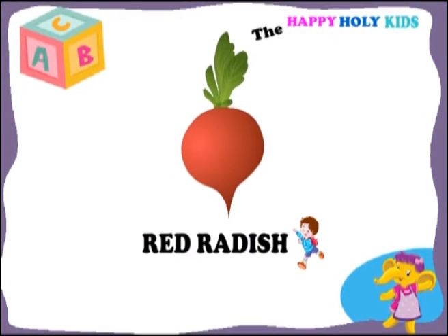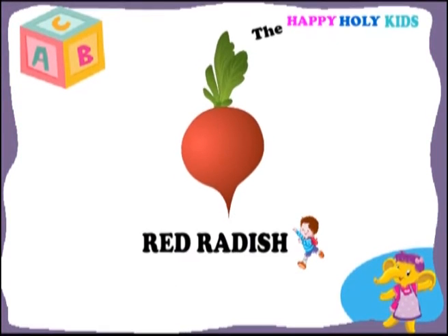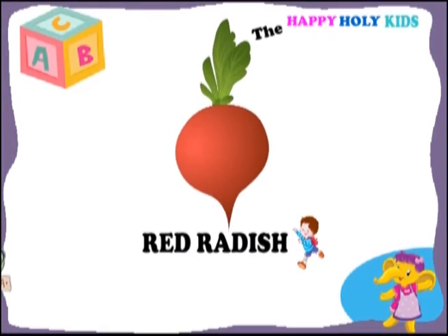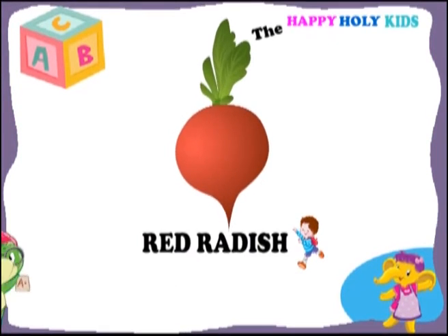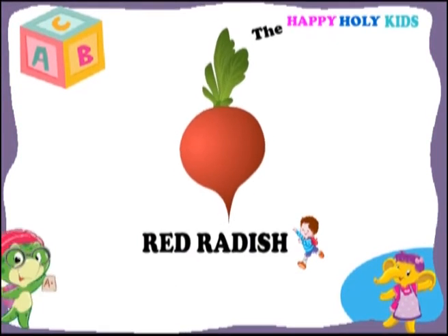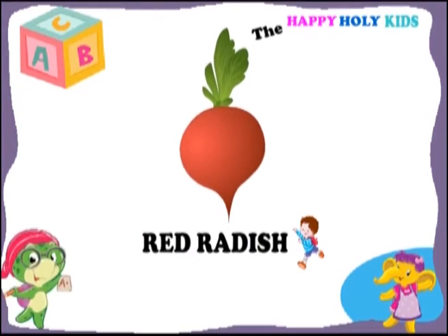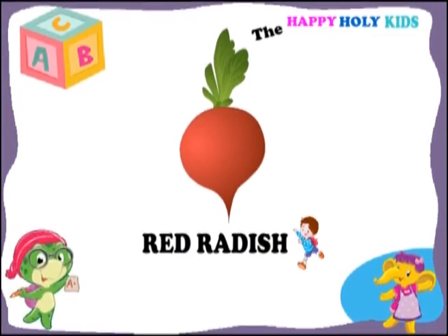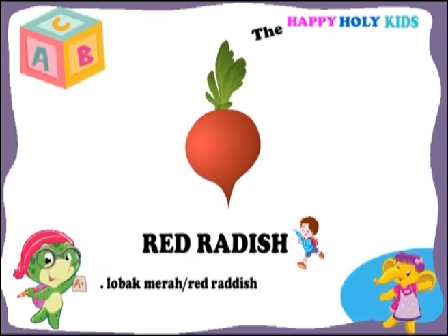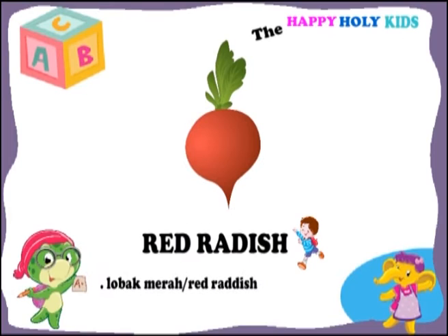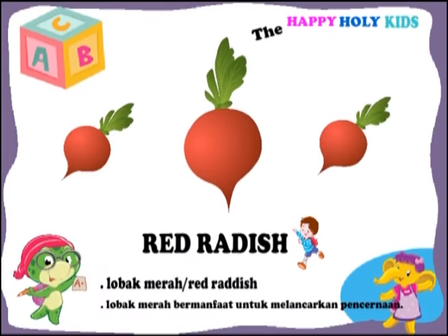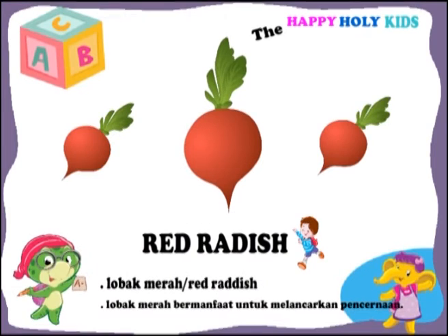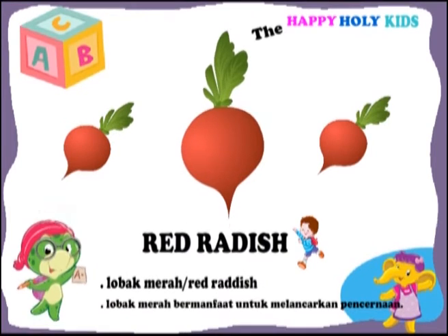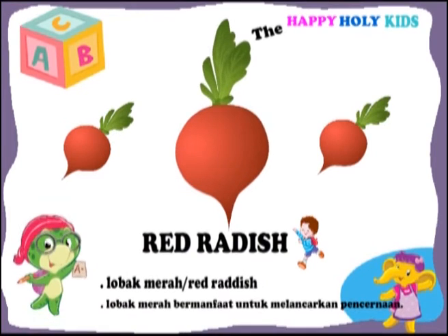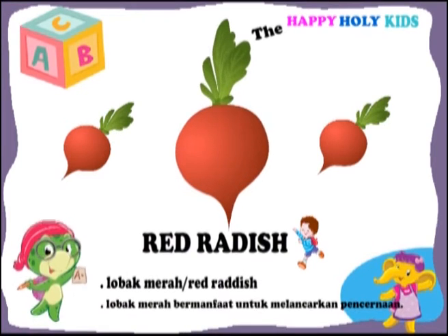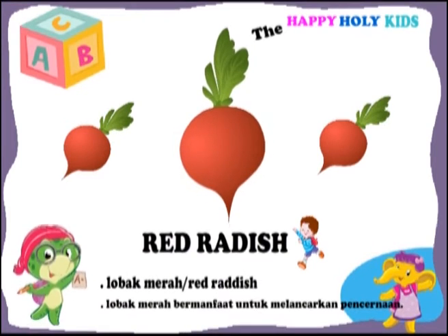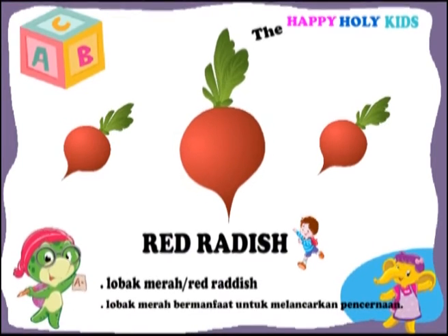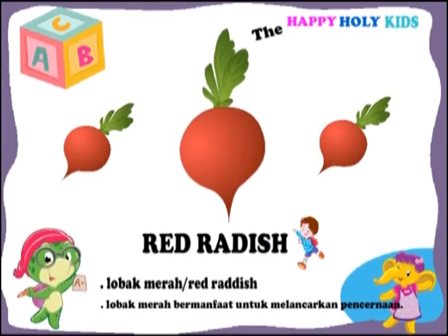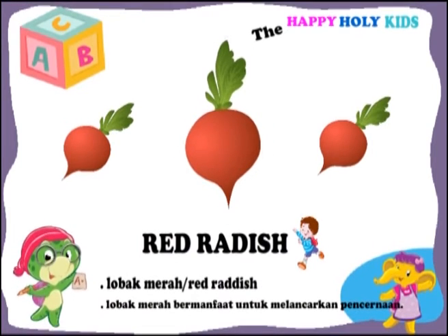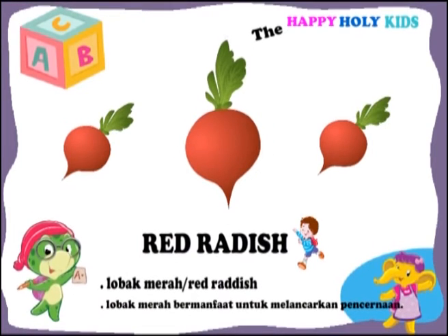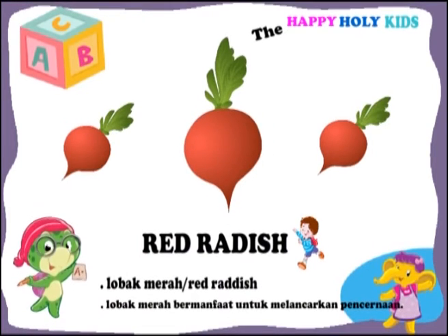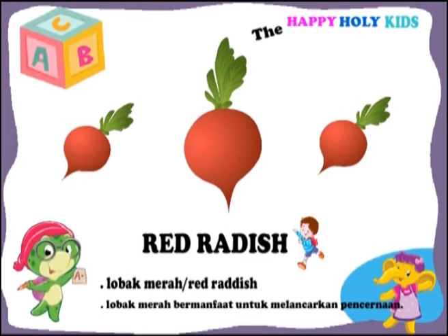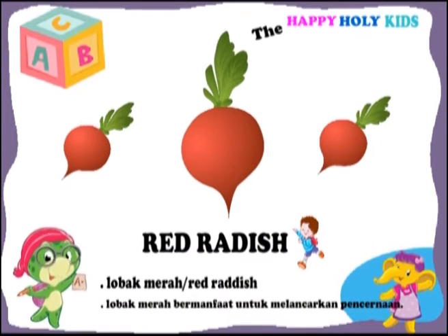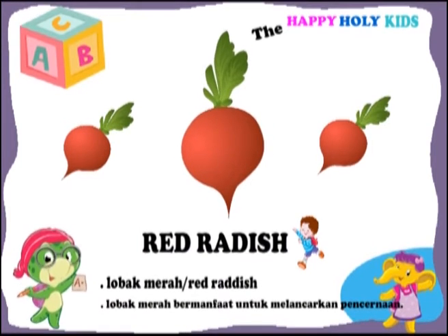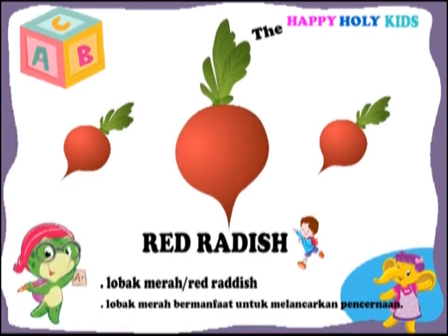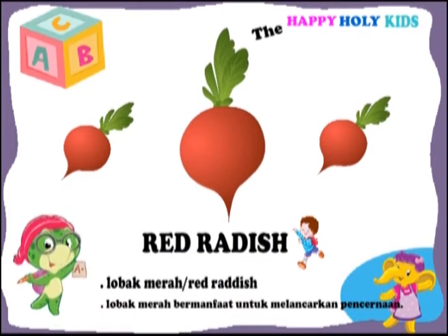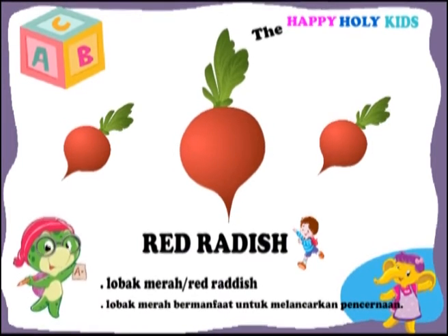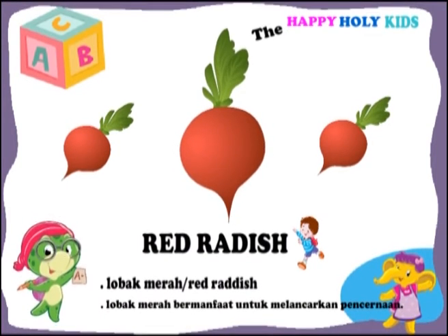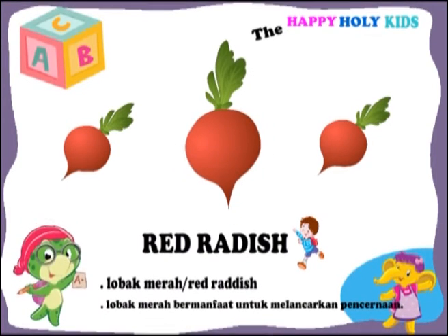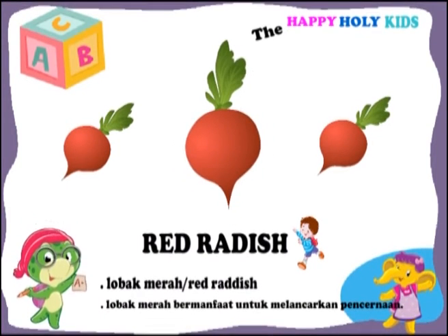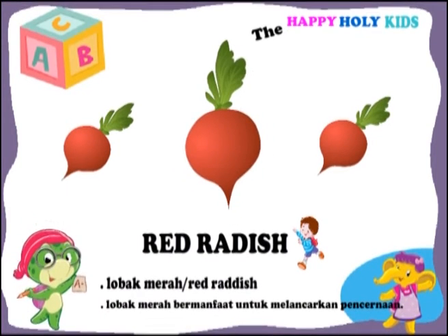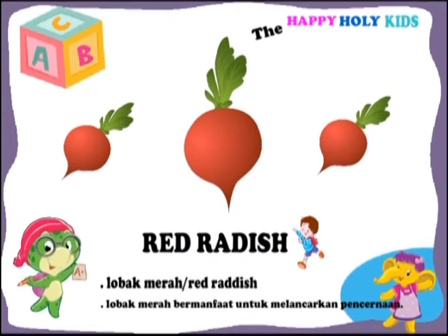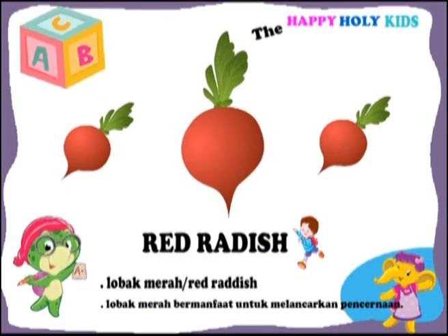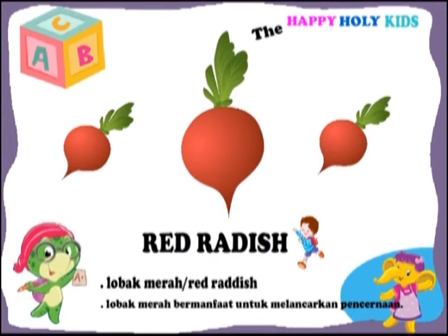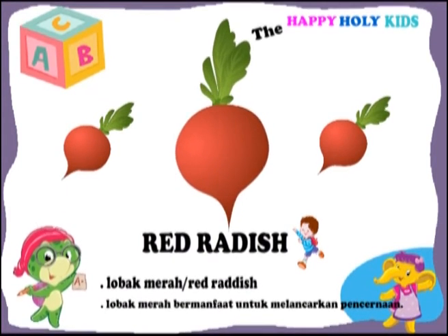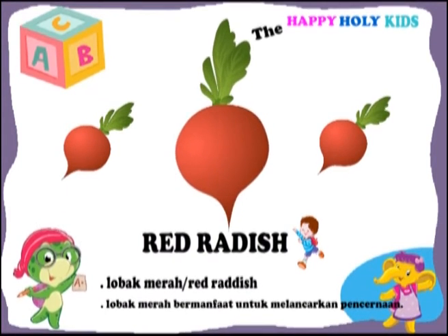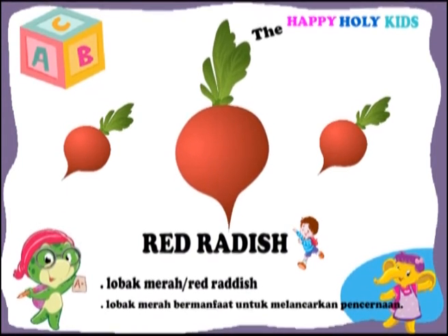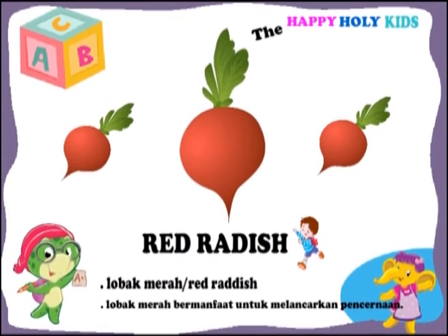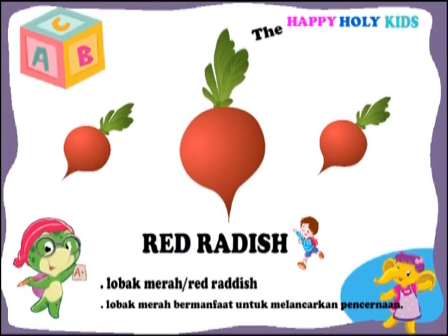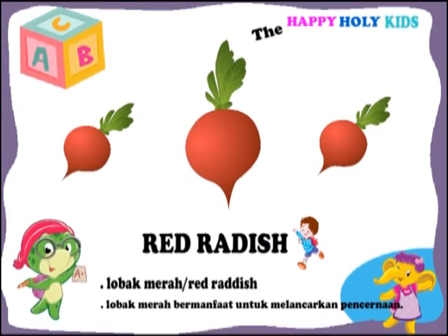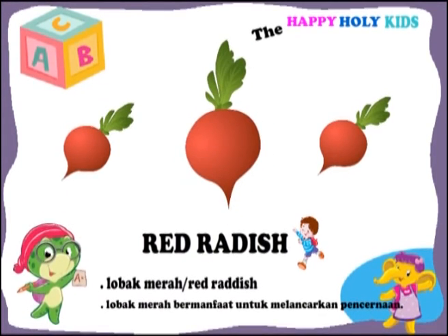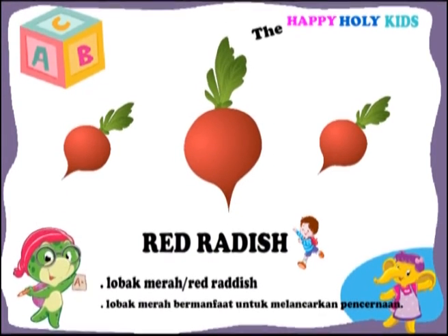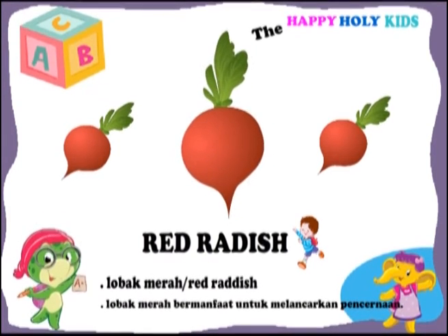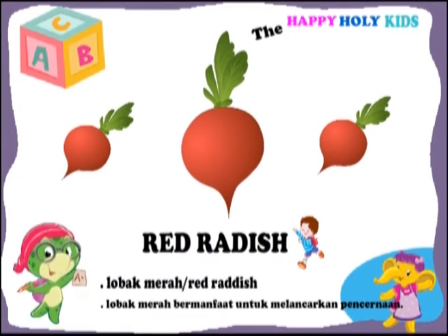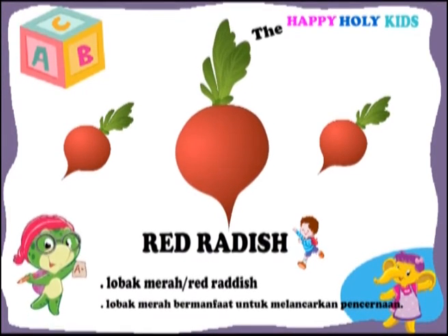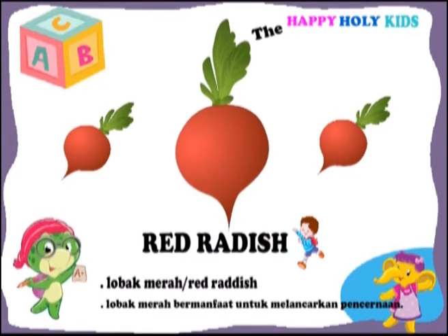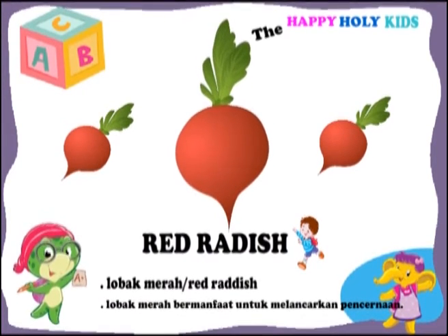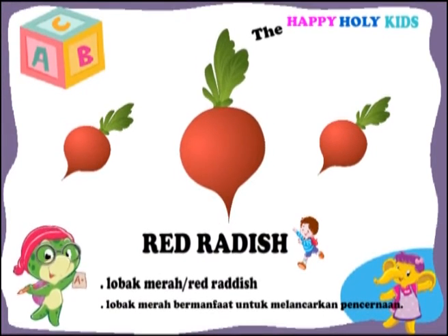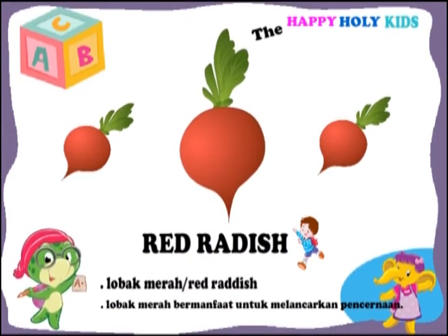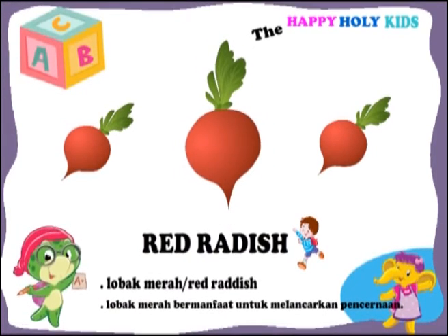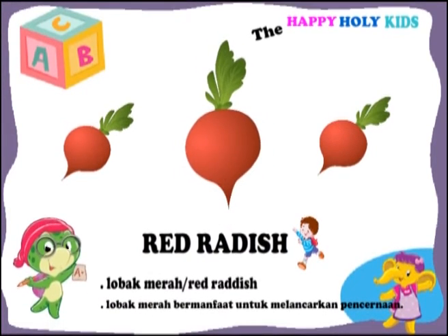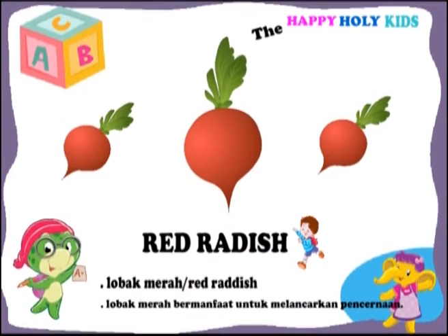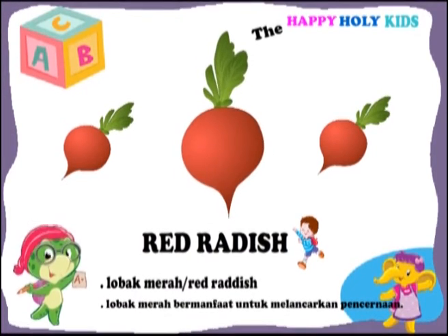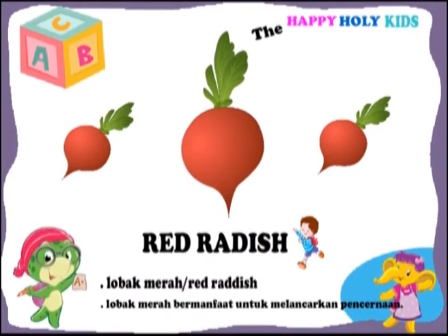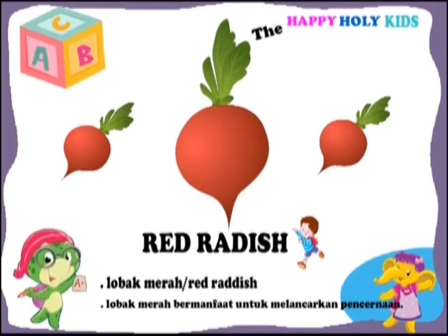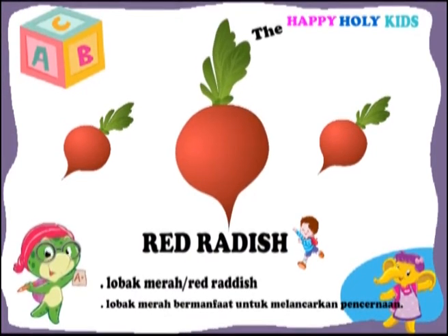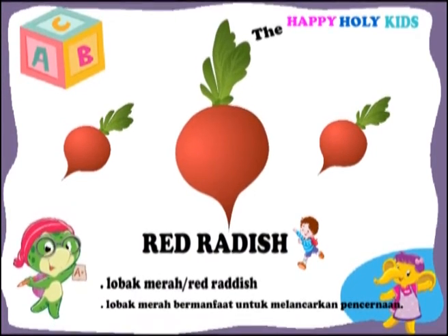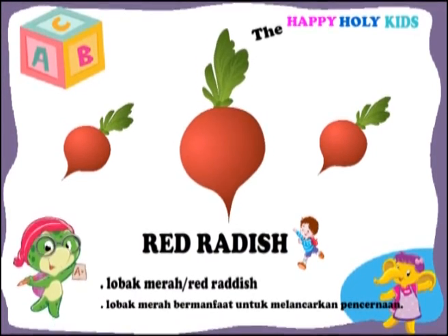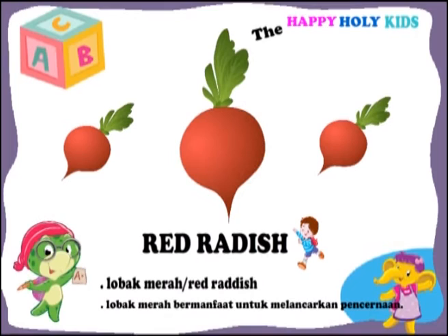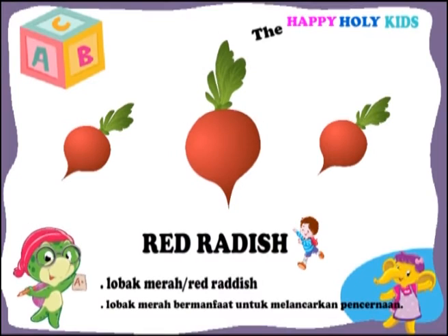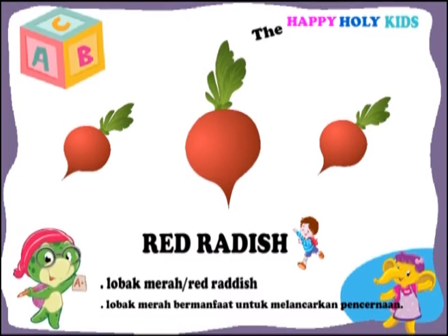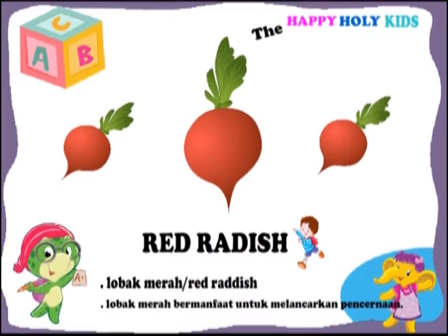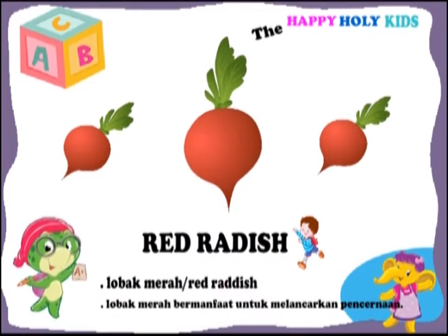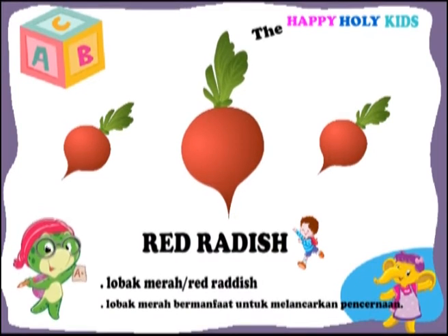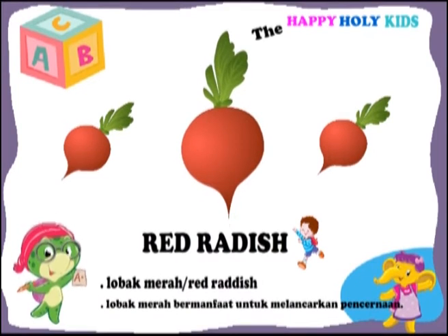This is a red radish. Red radish can be beneficial for digestion.